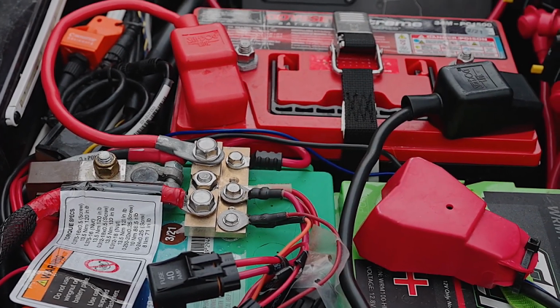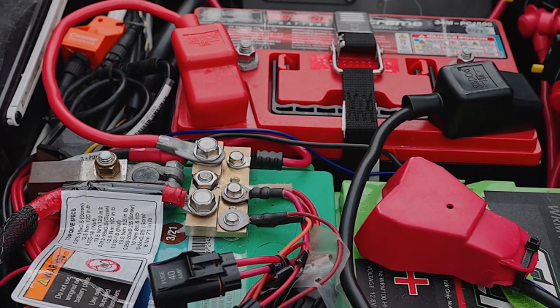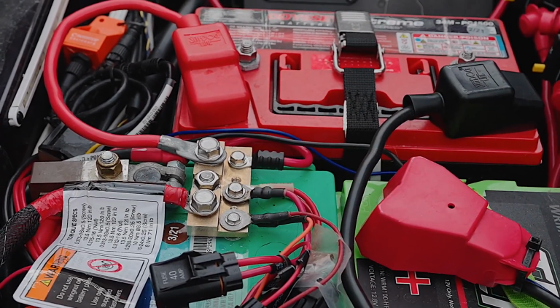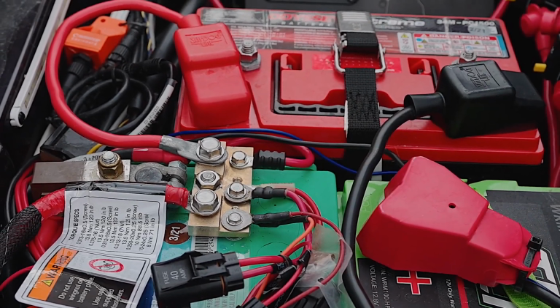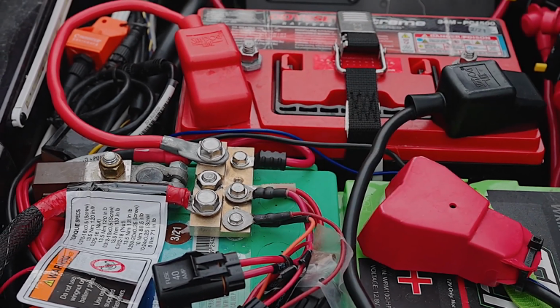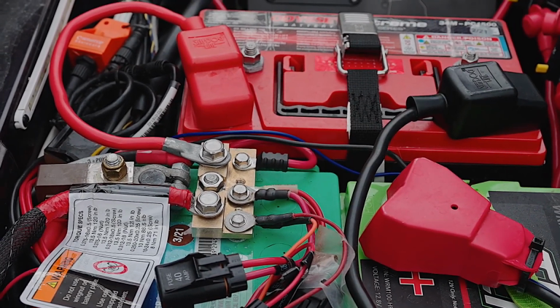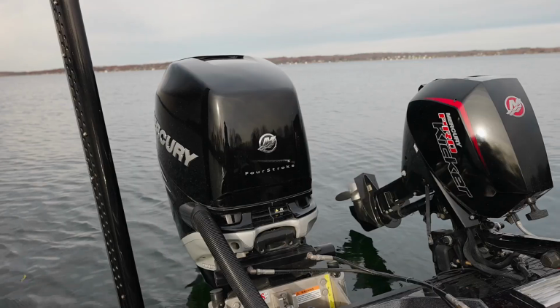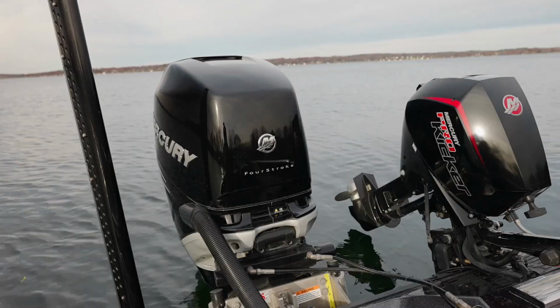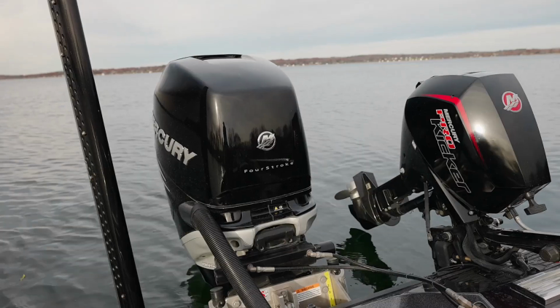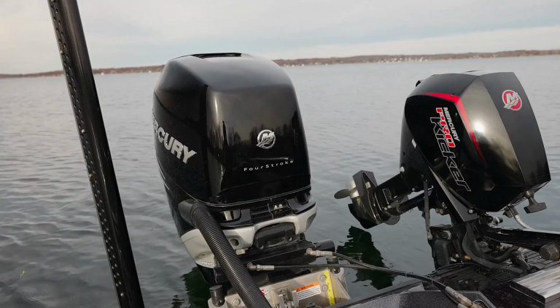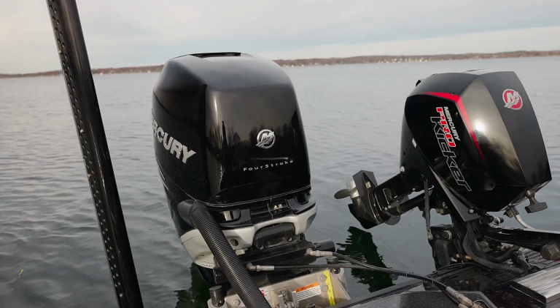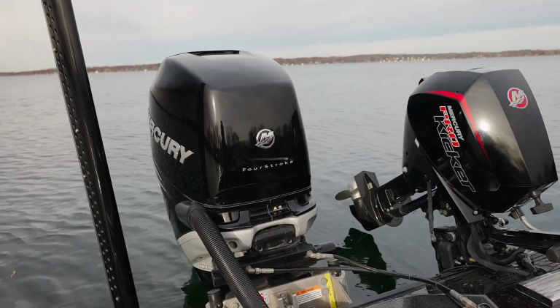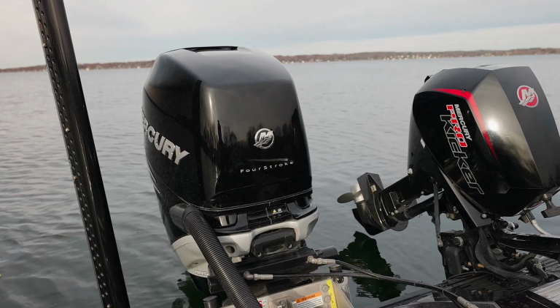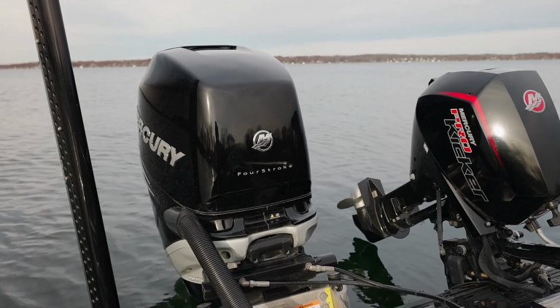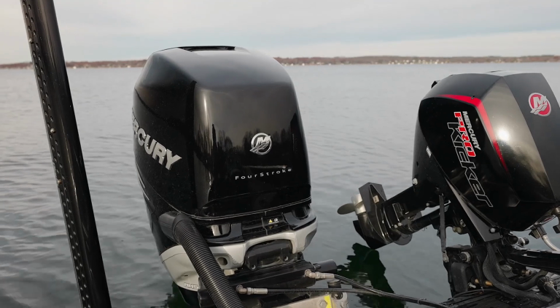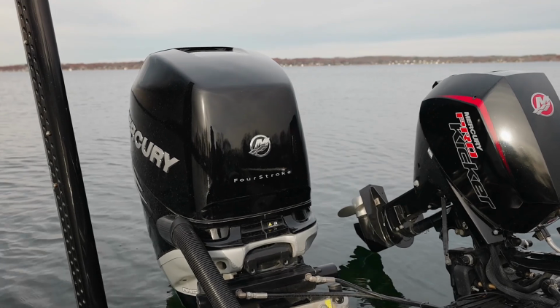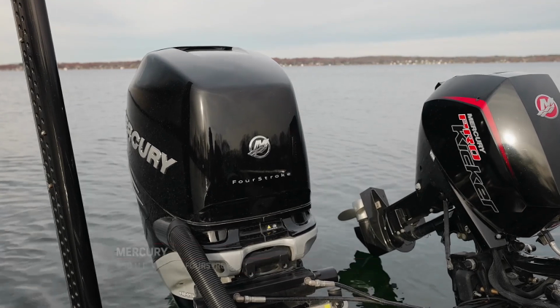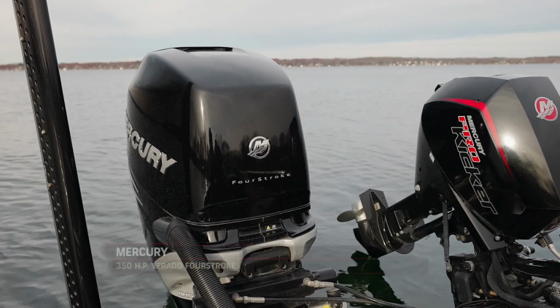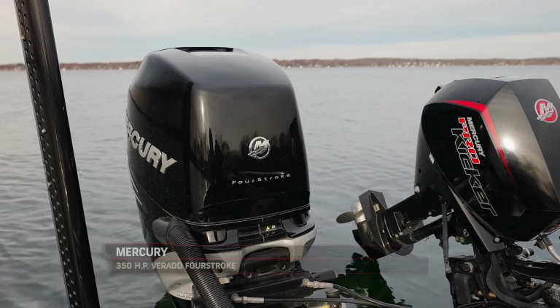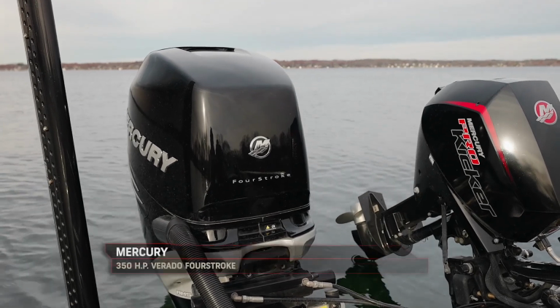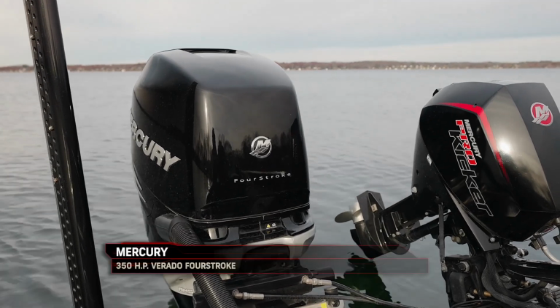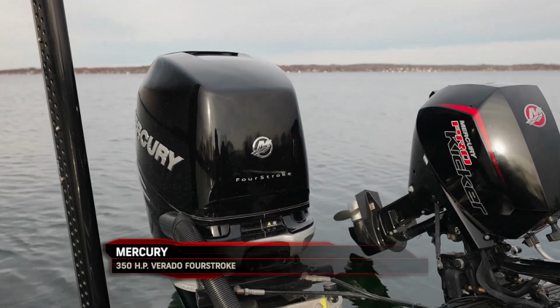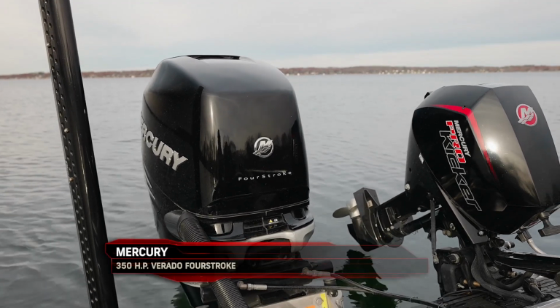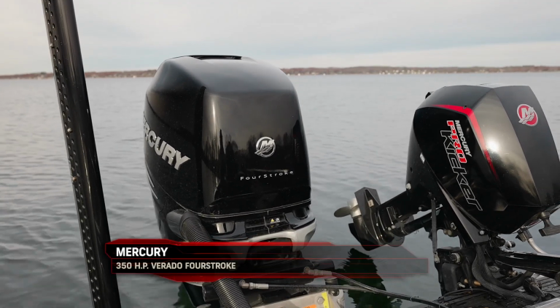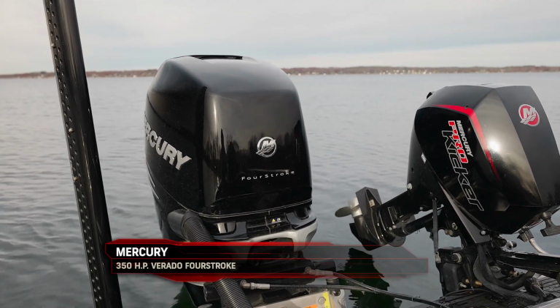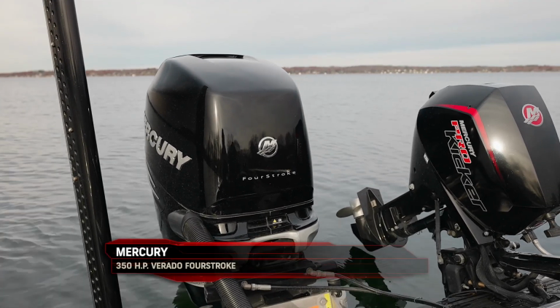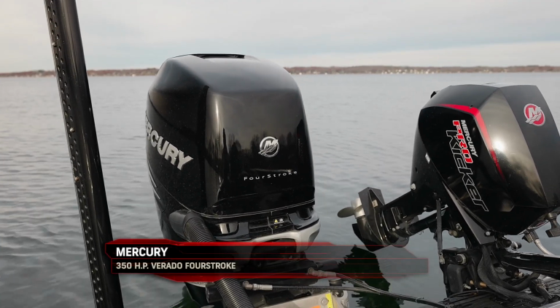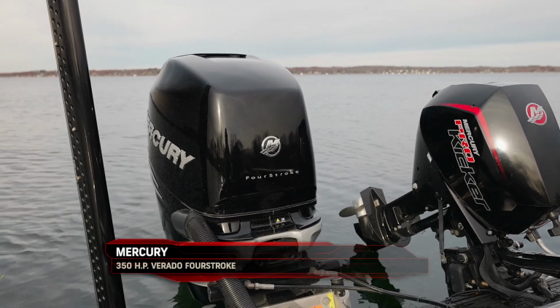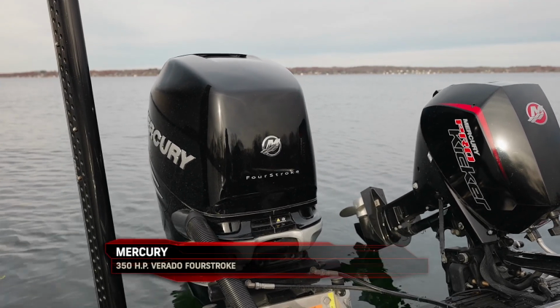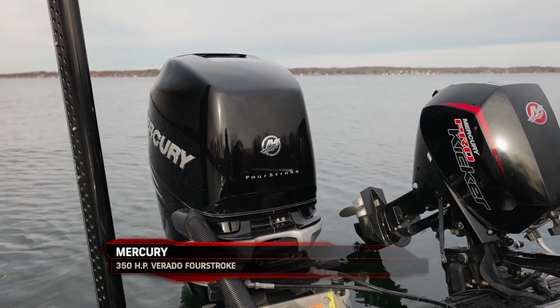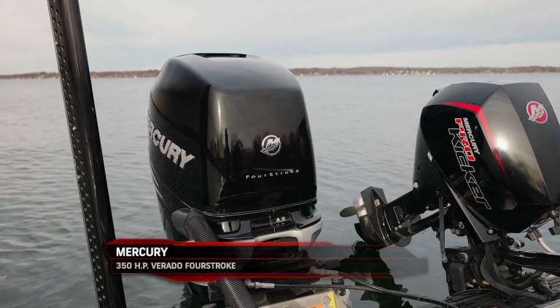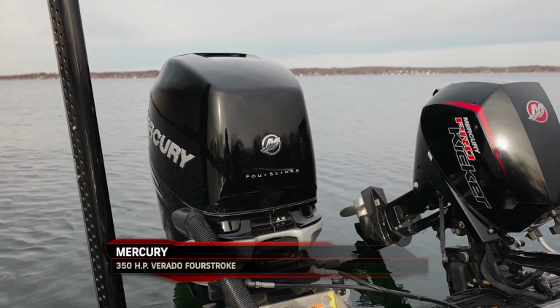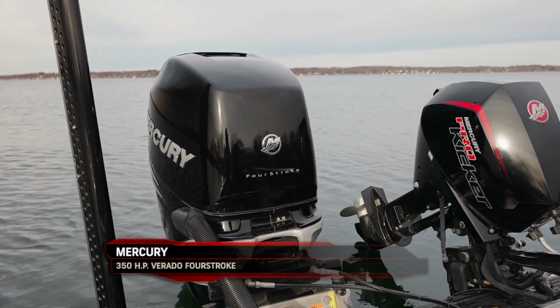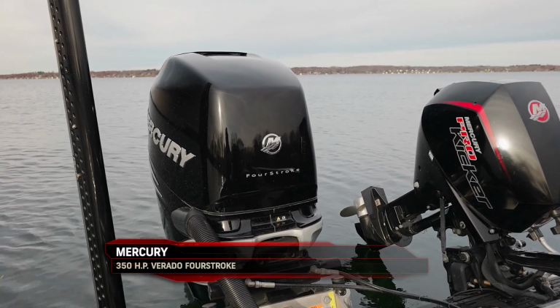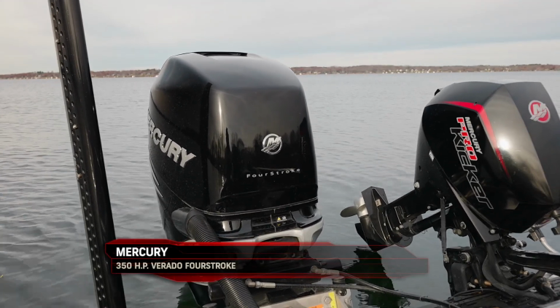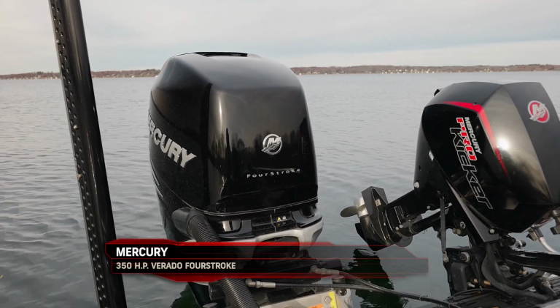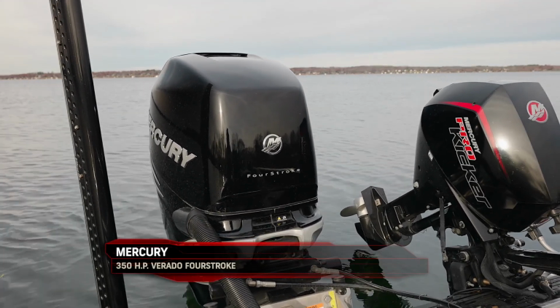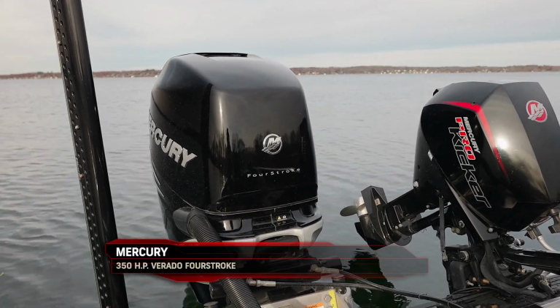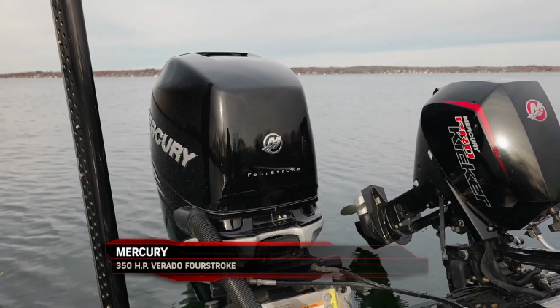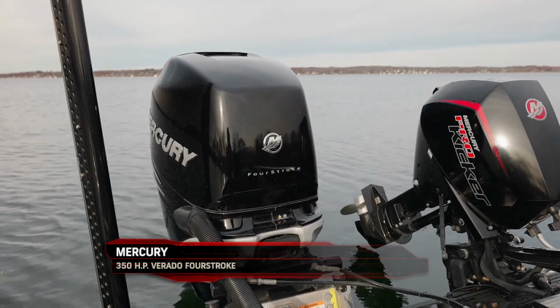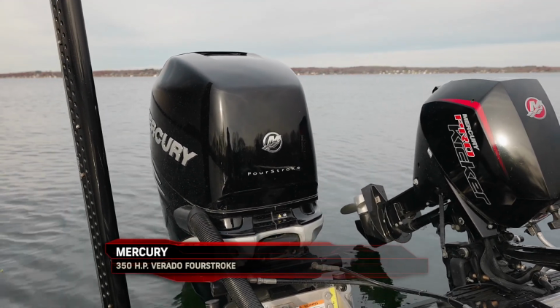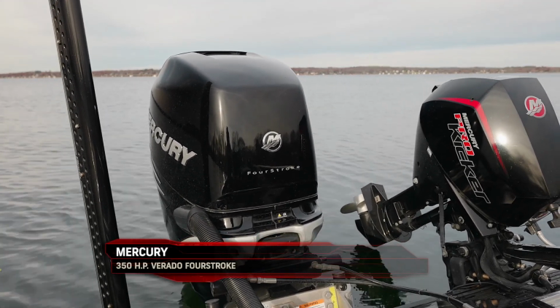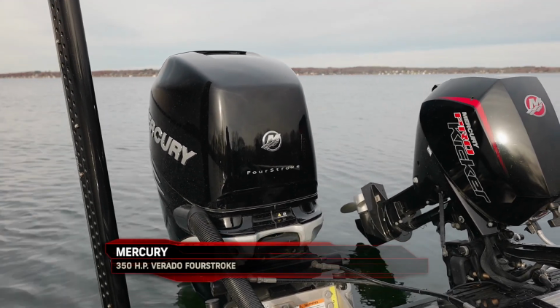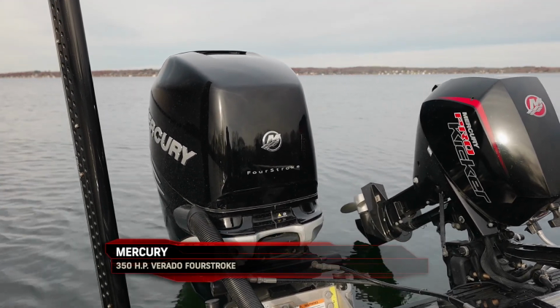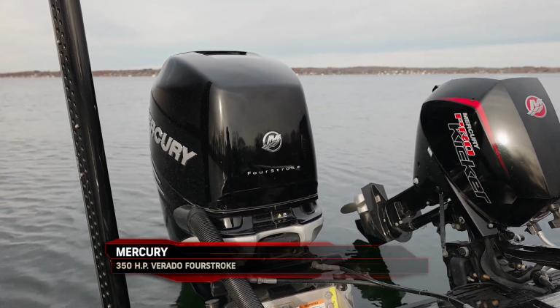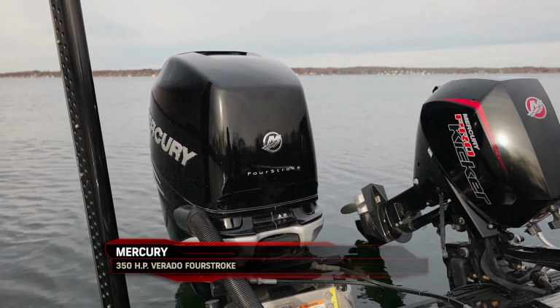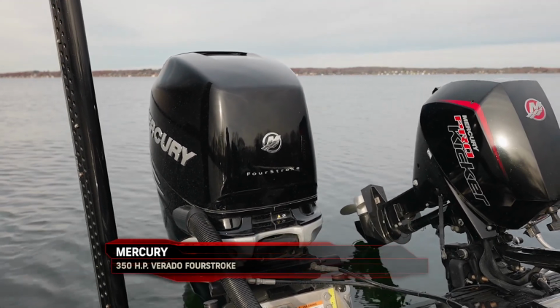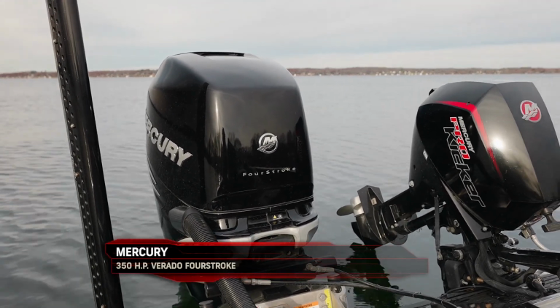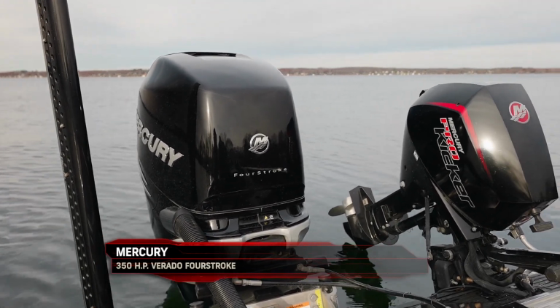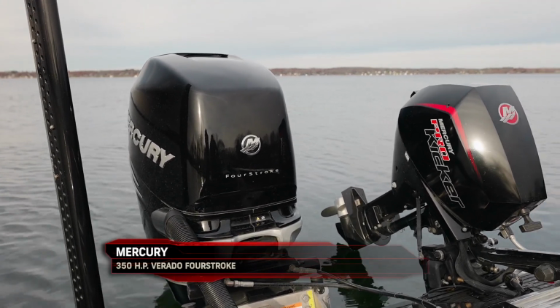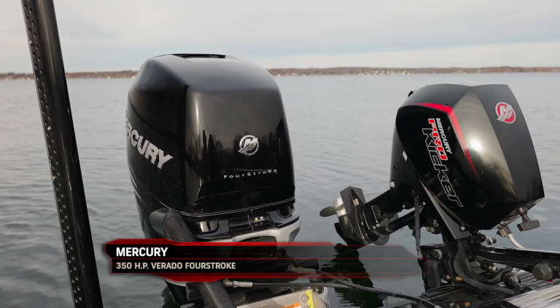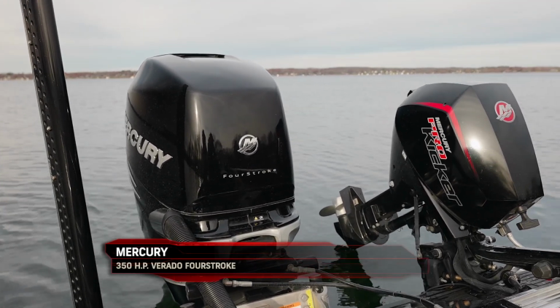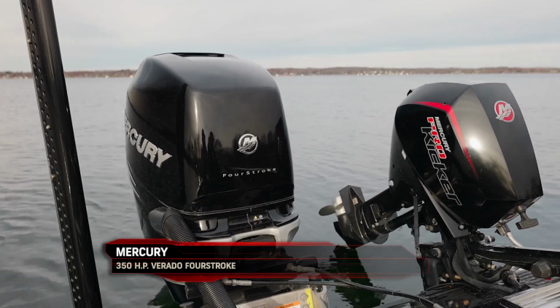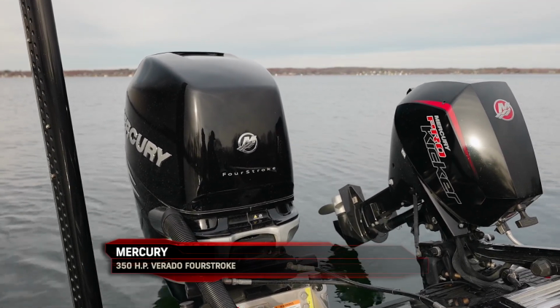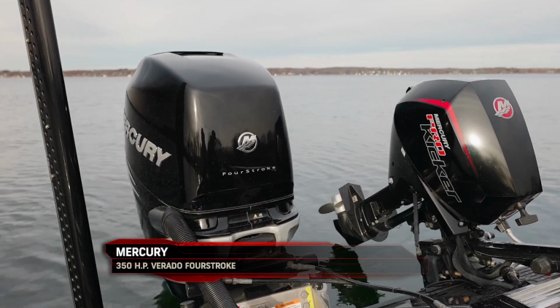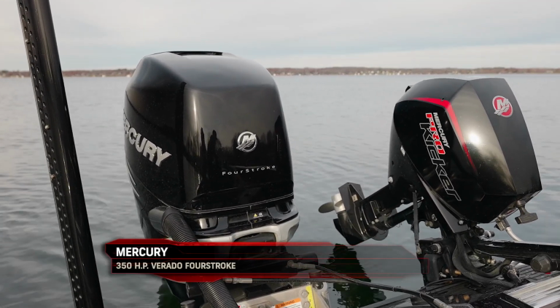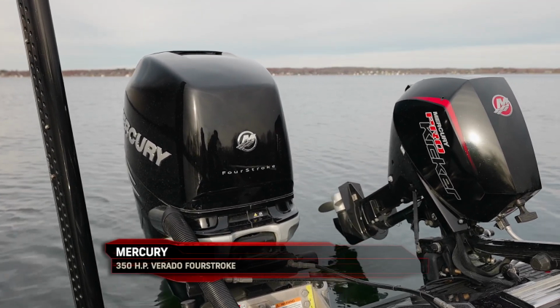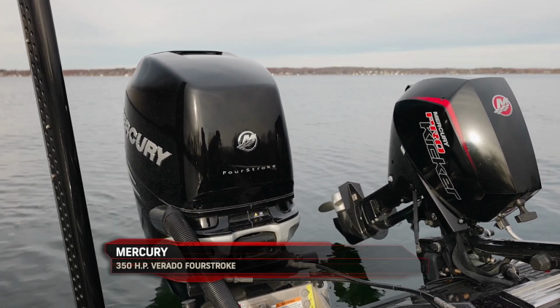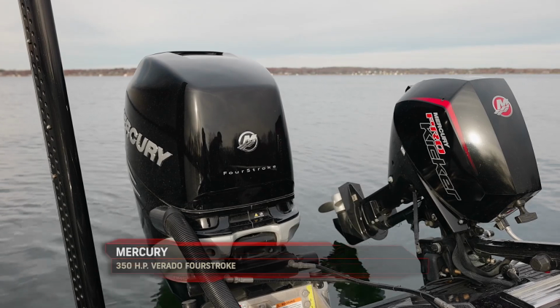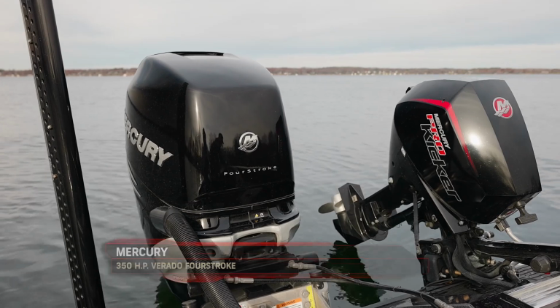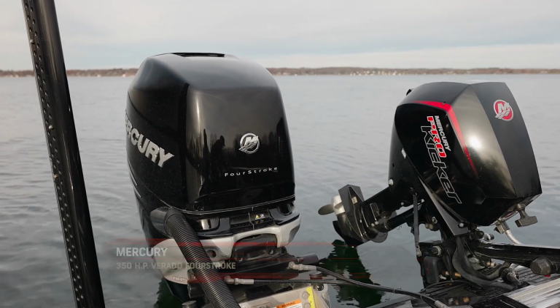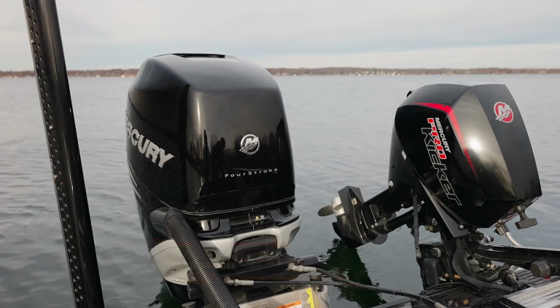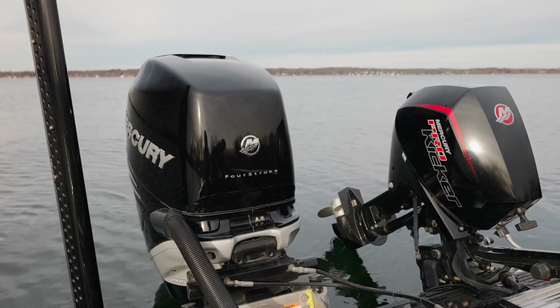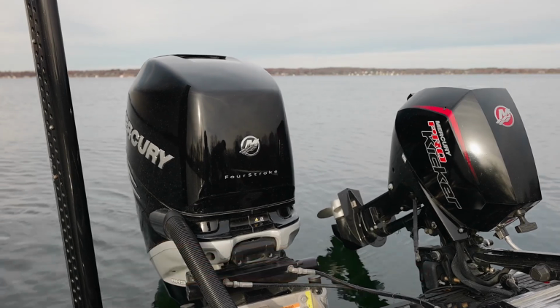These bigger ones here I can run from my big engine, or maybe it's a jumper from another battery to run in parallel.